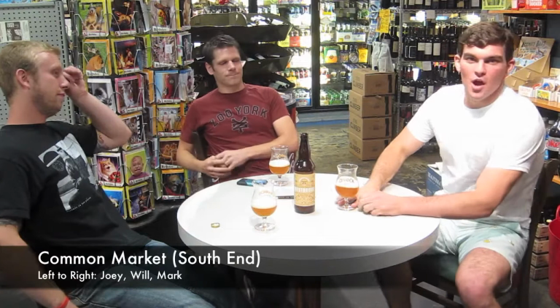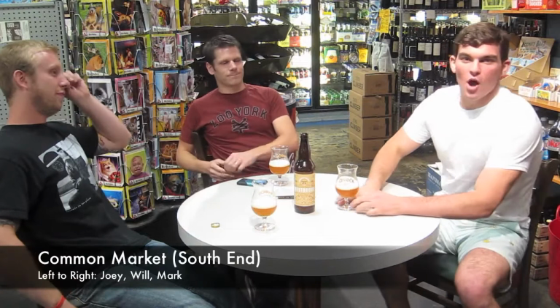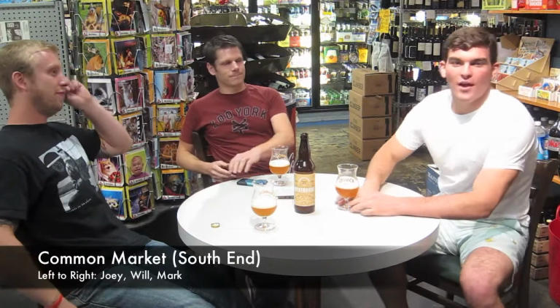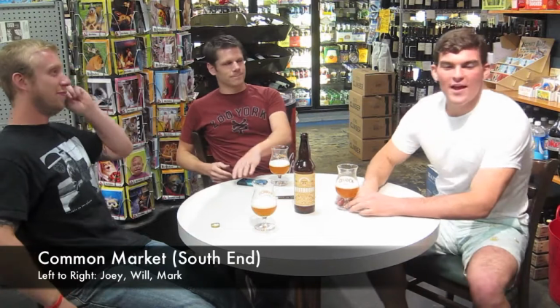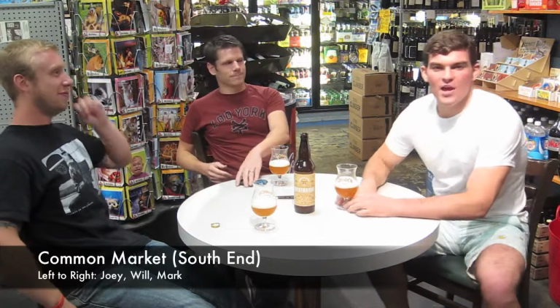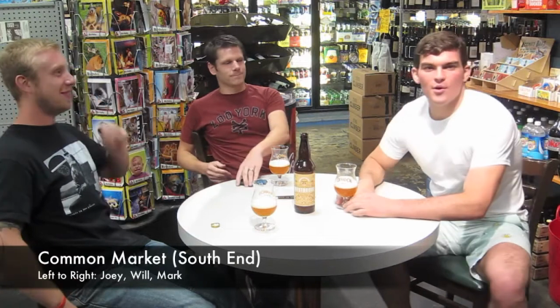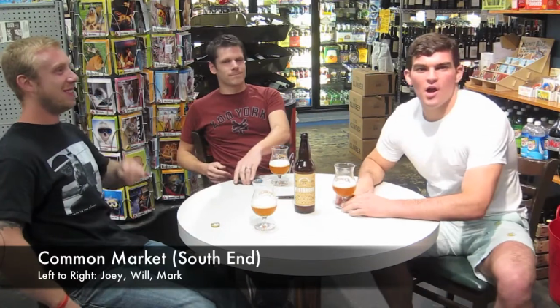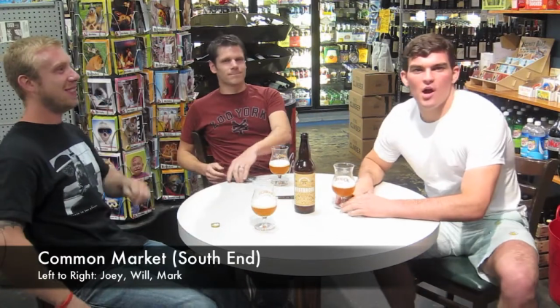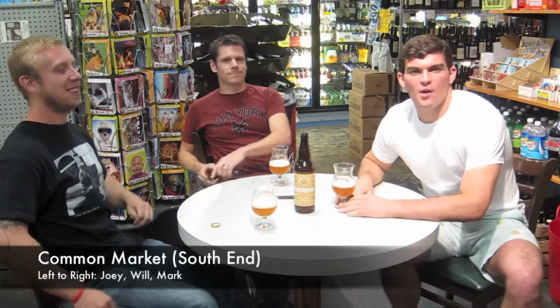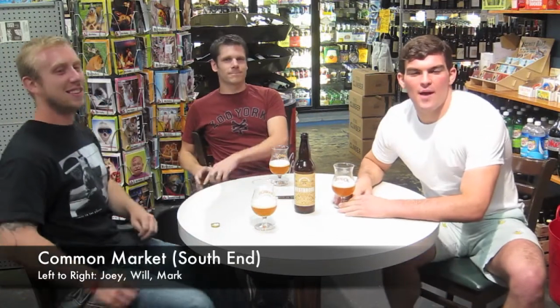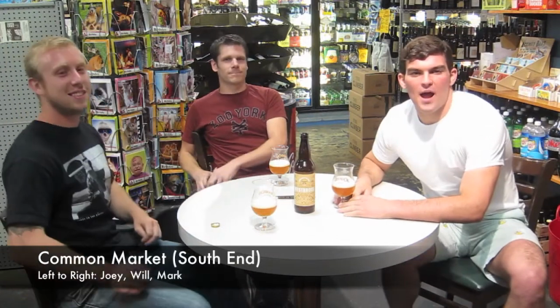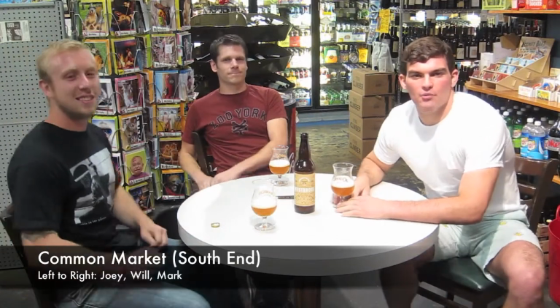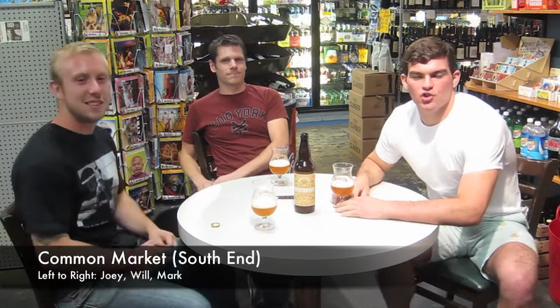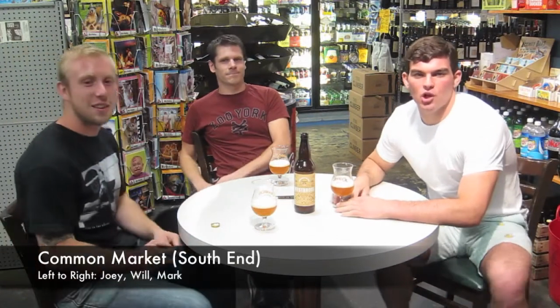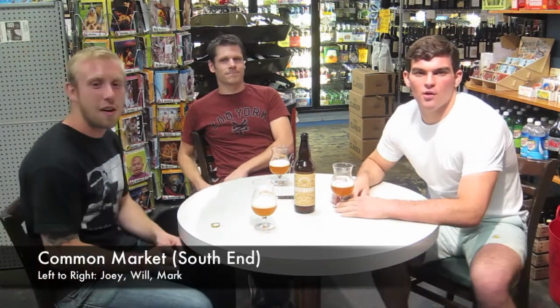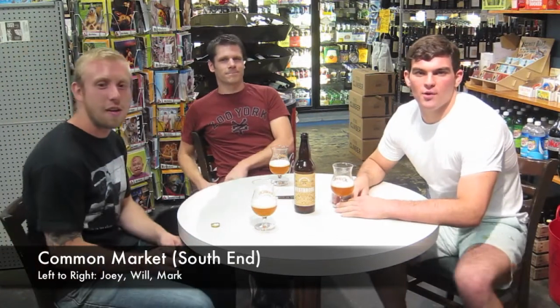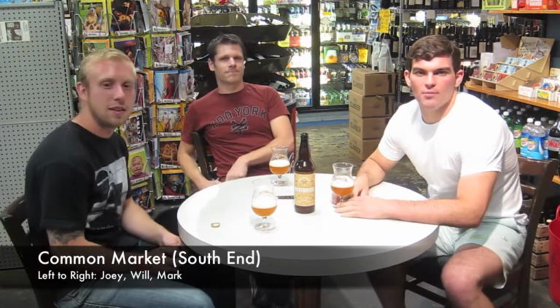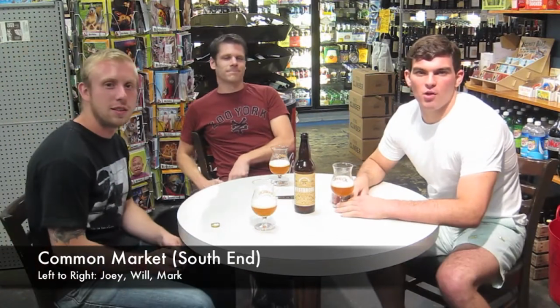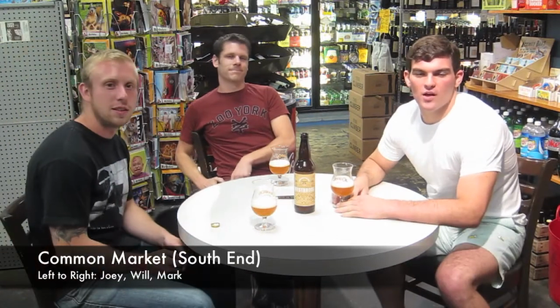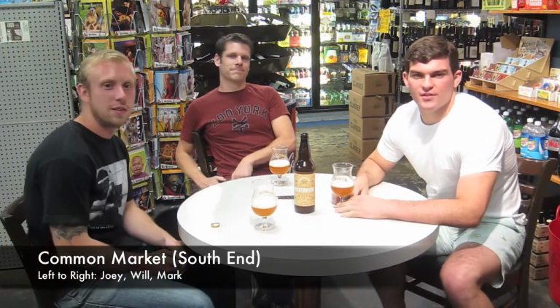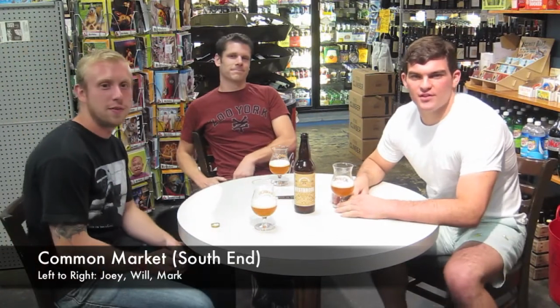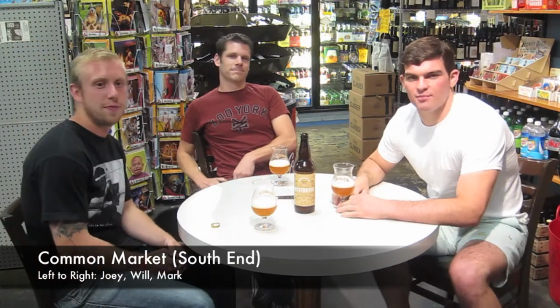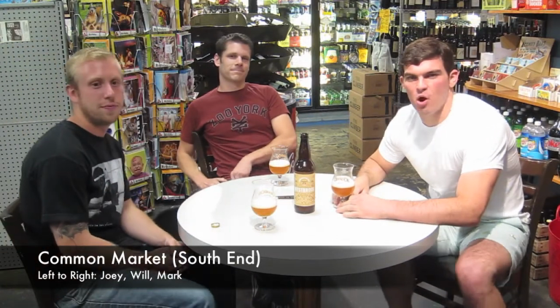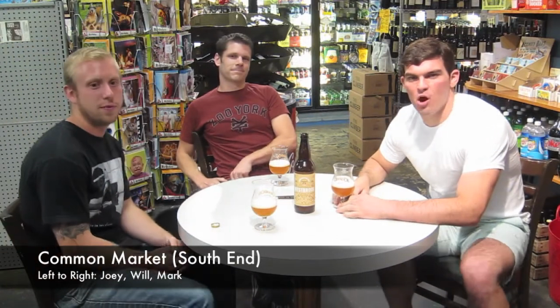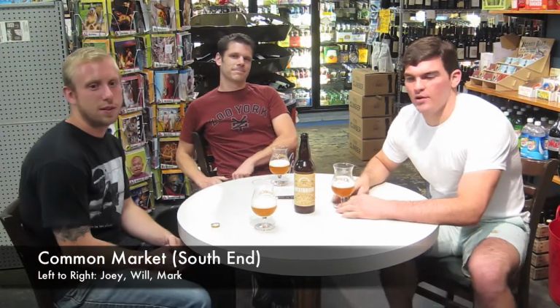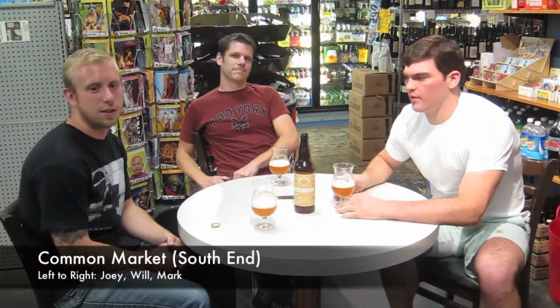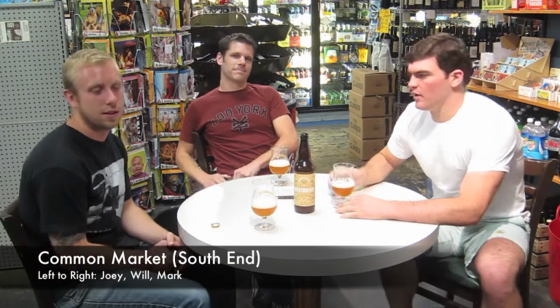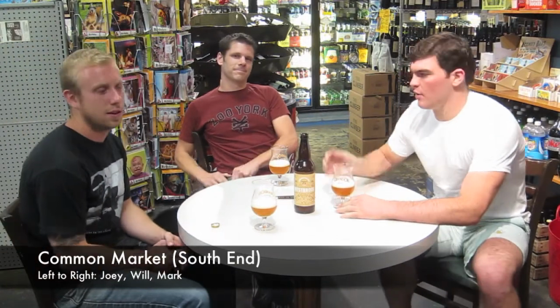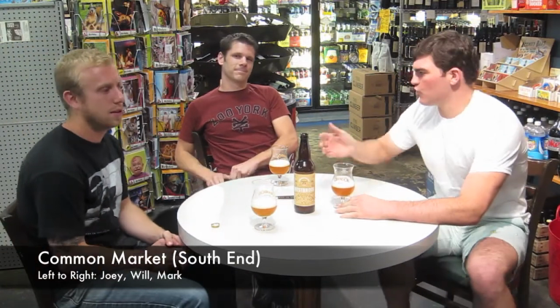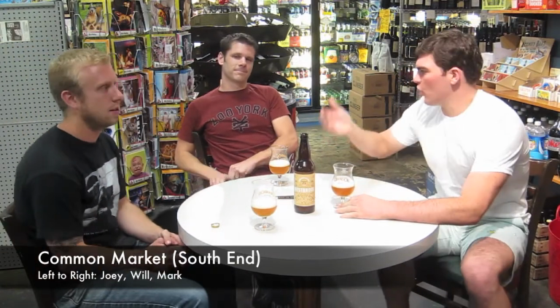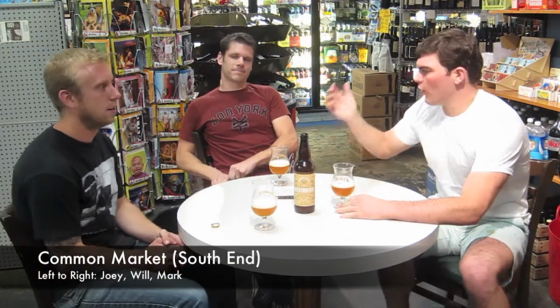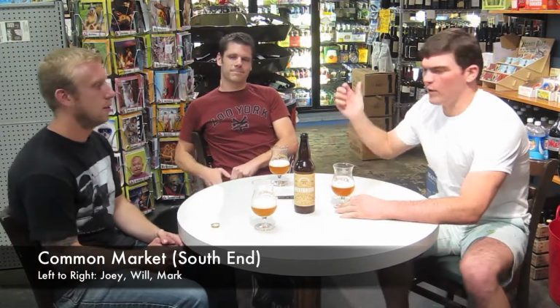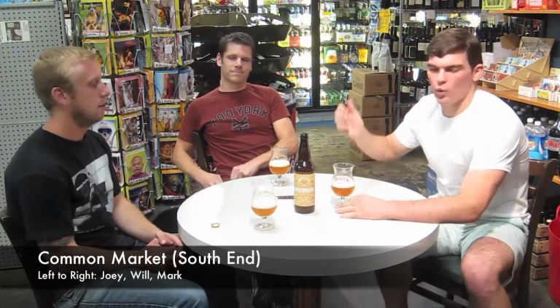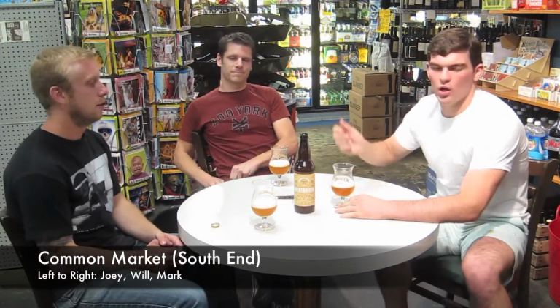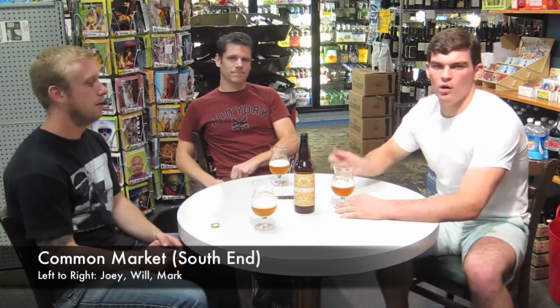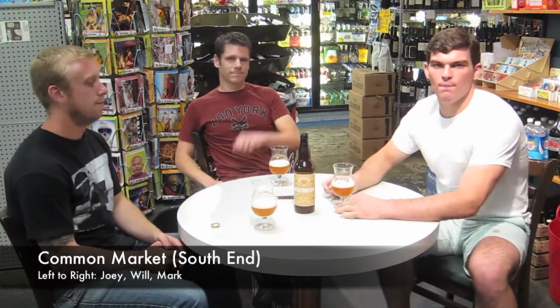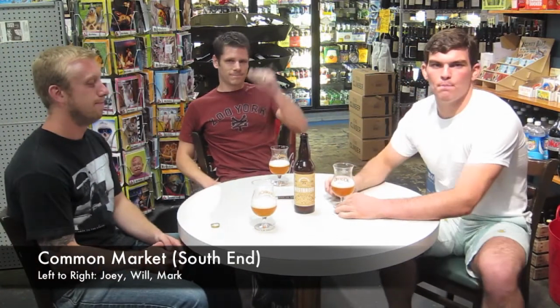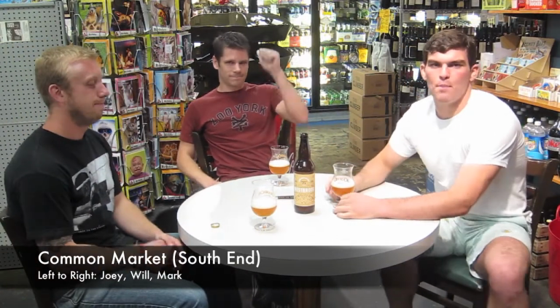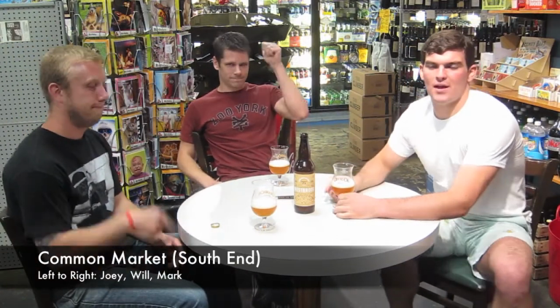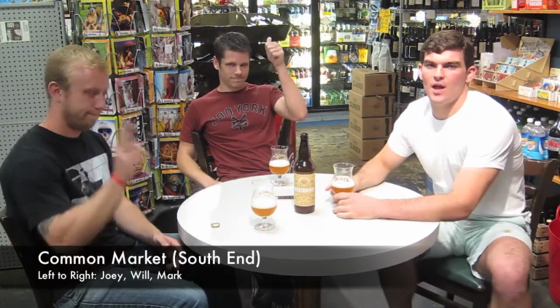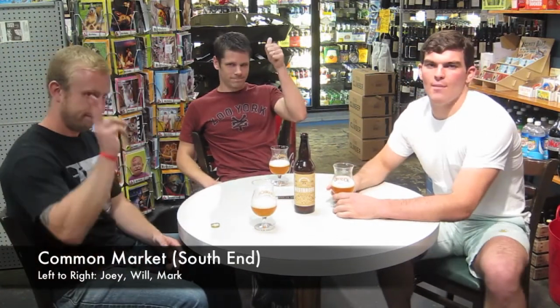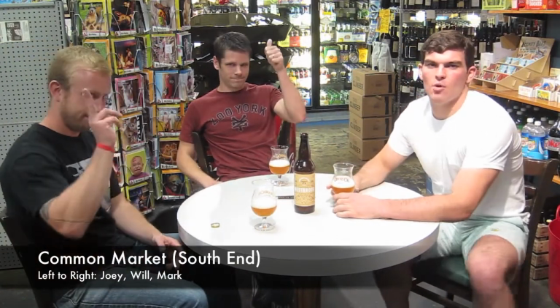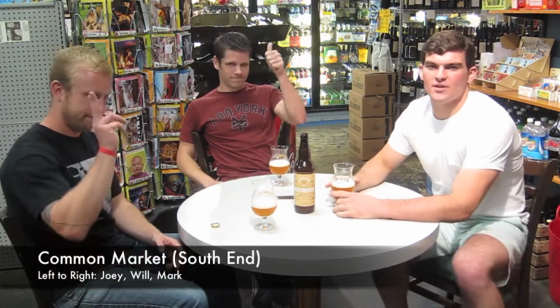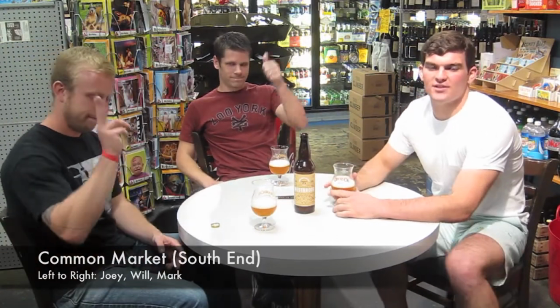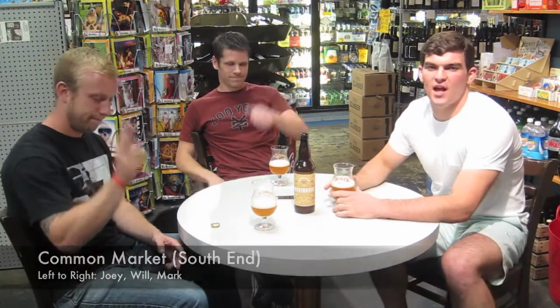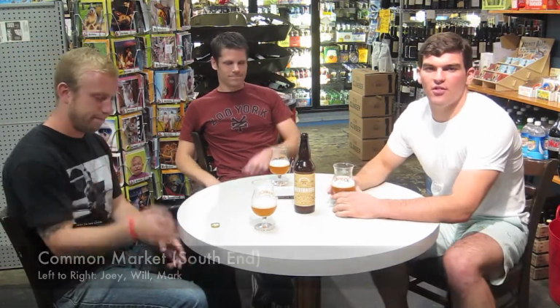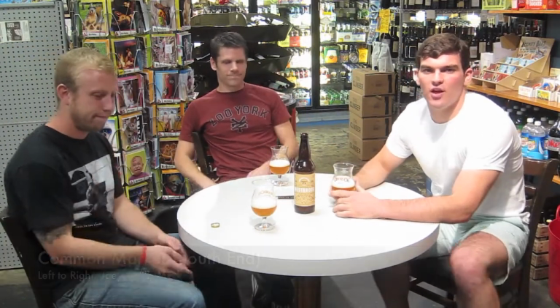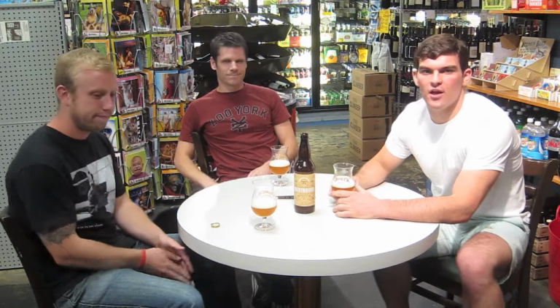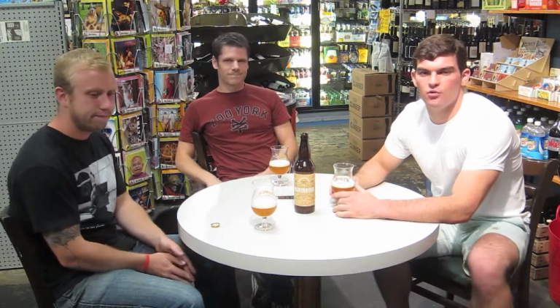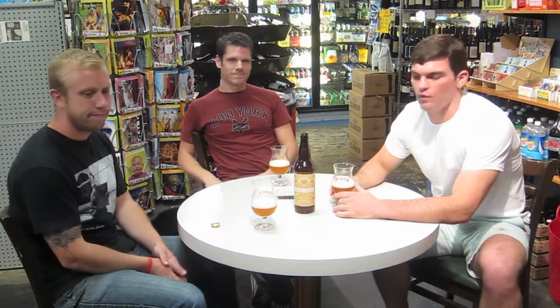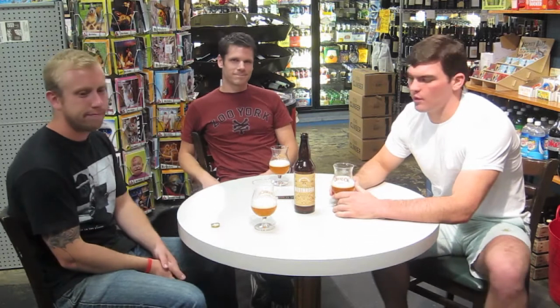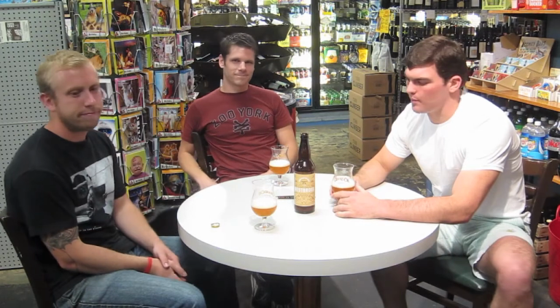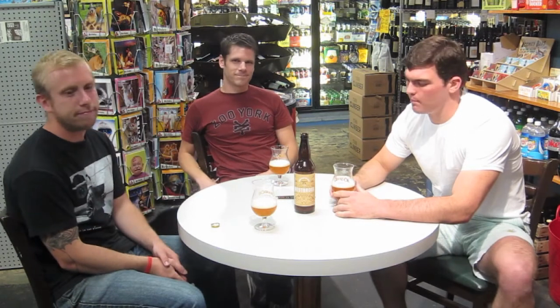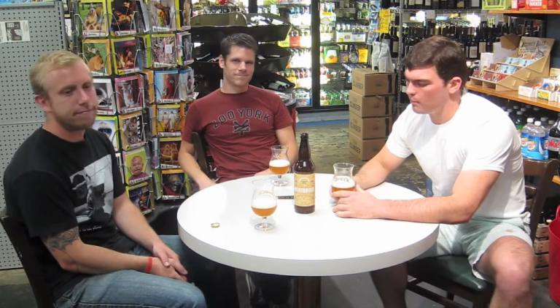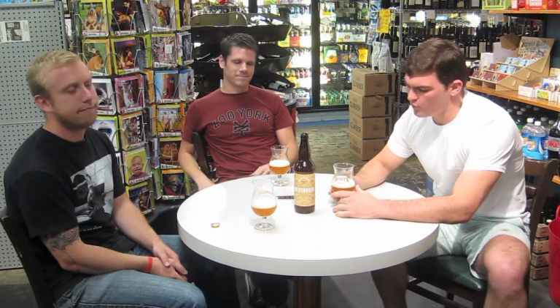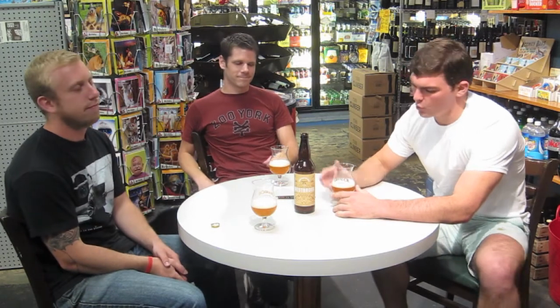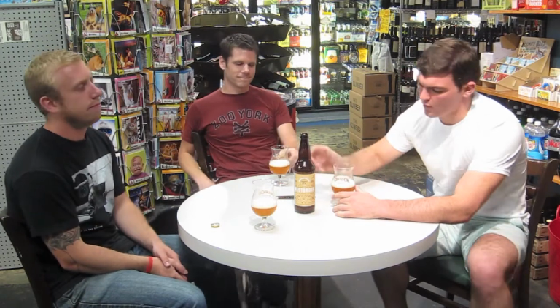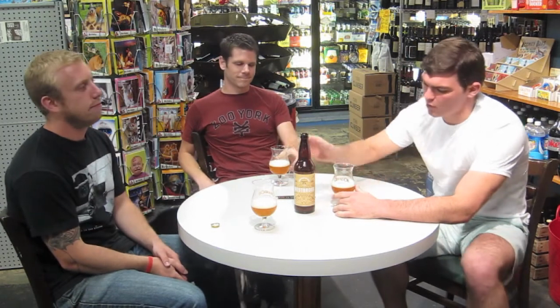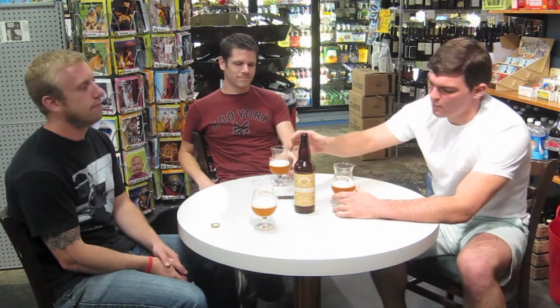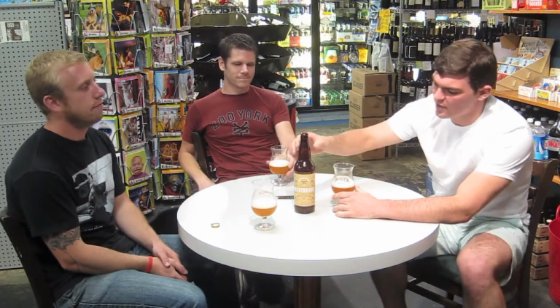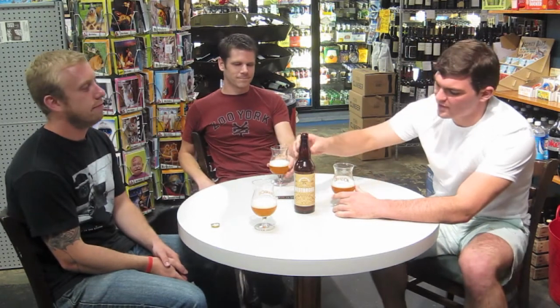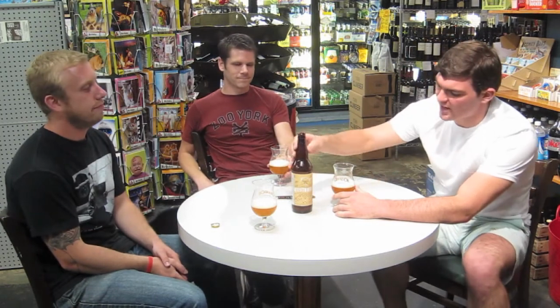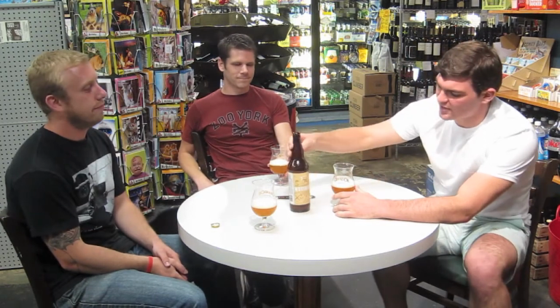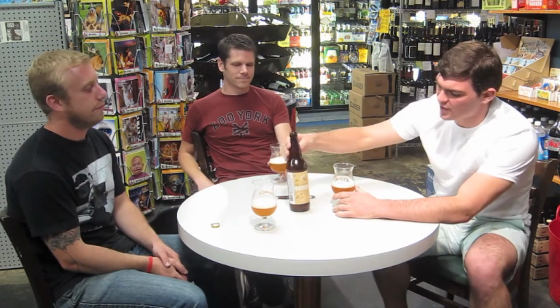Okay, here we are, back with the Charlotte Beer Blog. This is Mark, here with Joey and Will, back at Common Market South End, doing a little beer tasting.